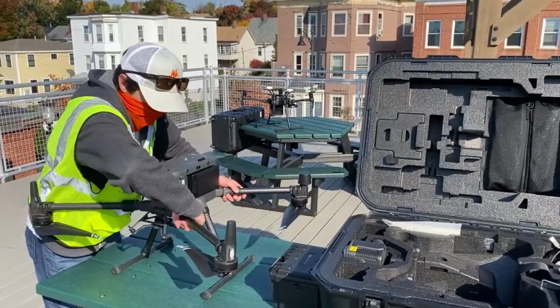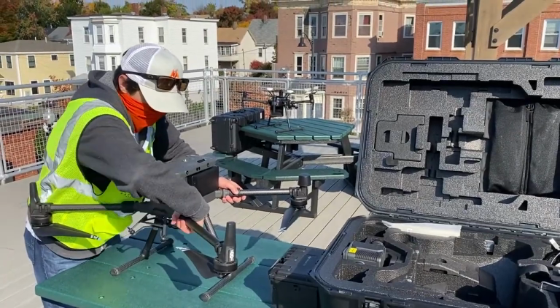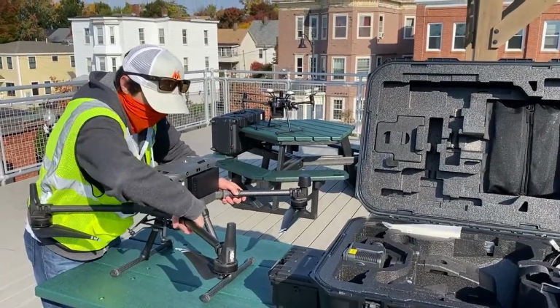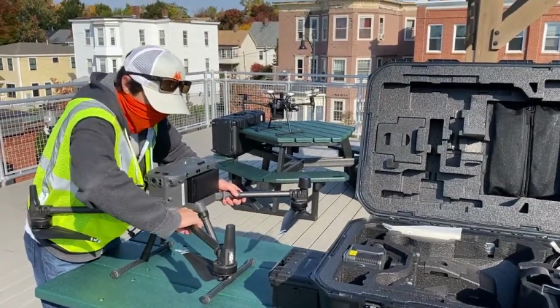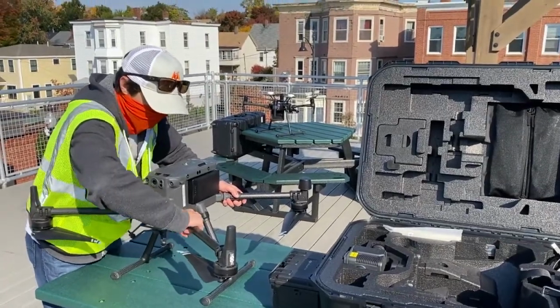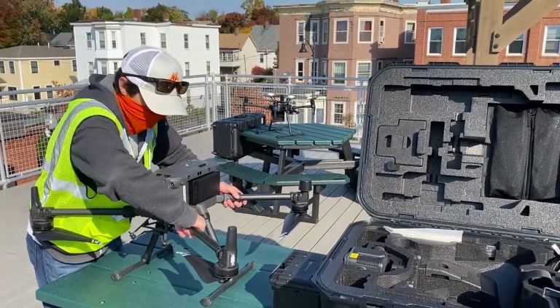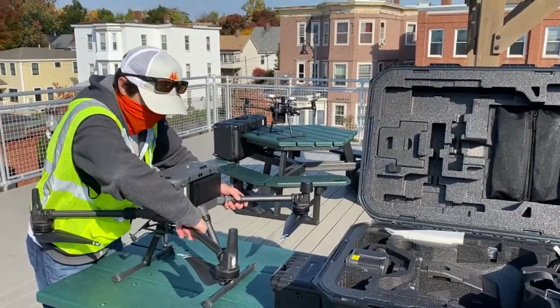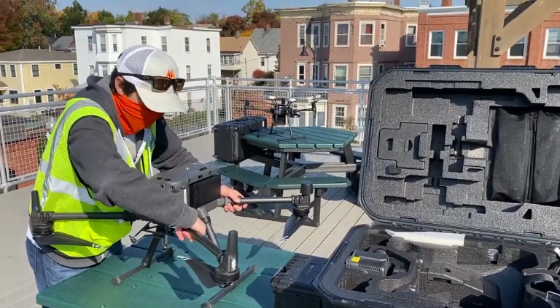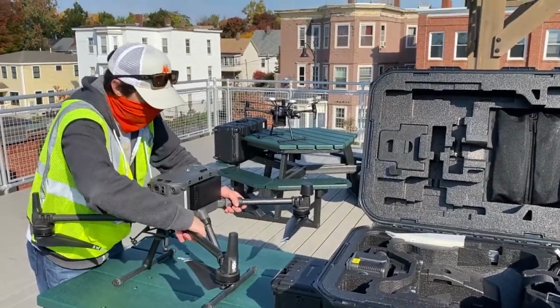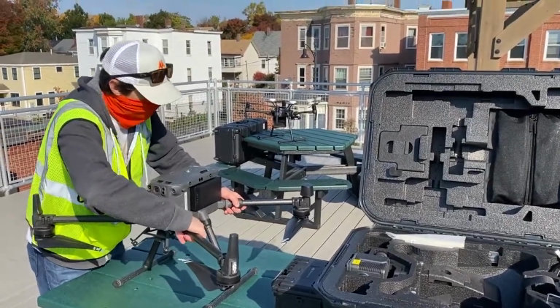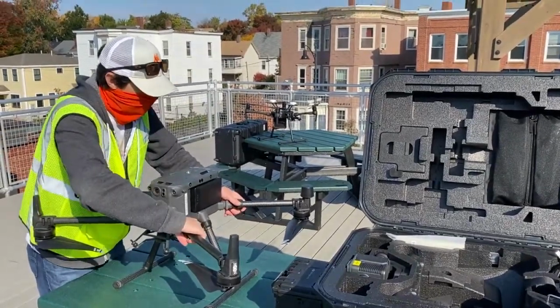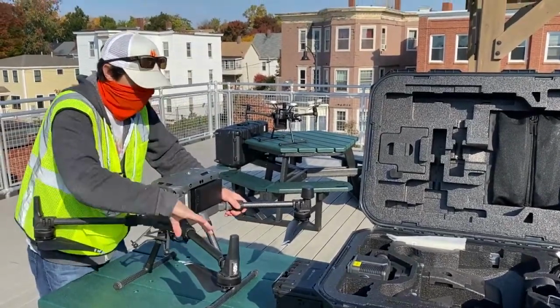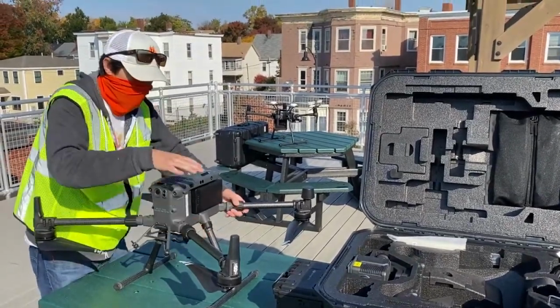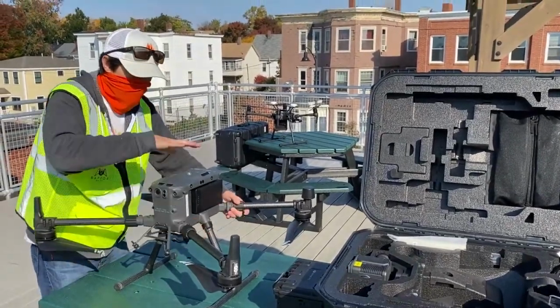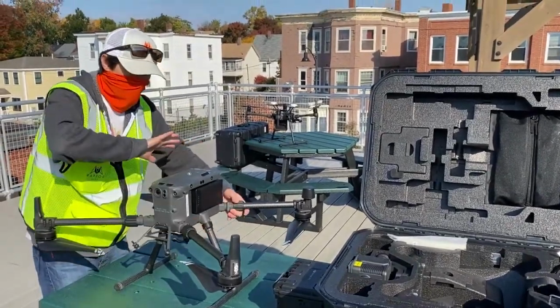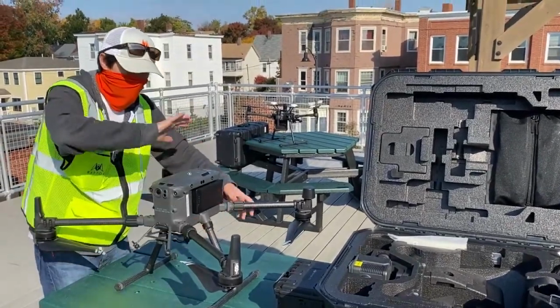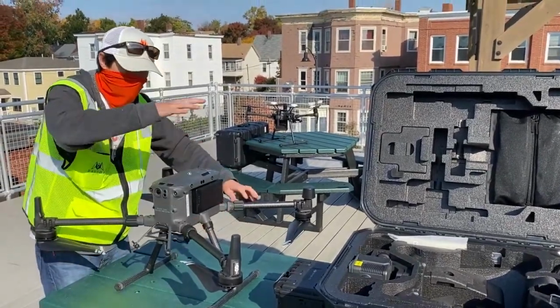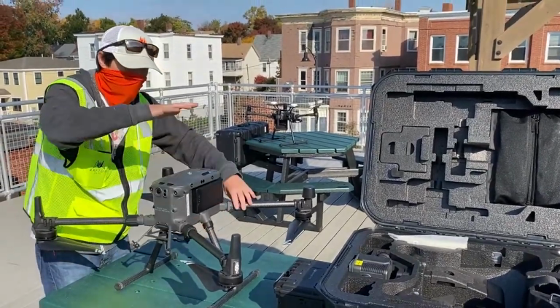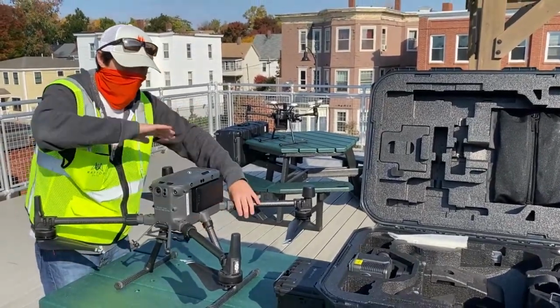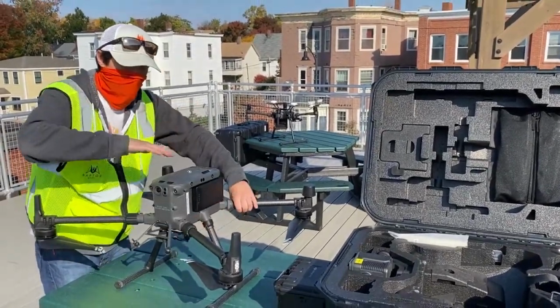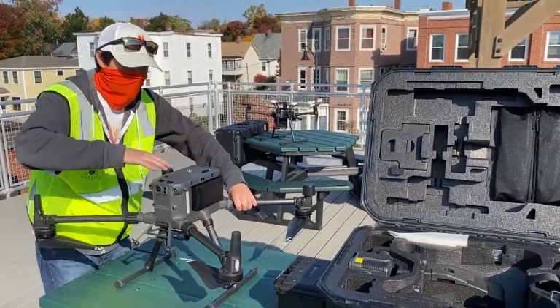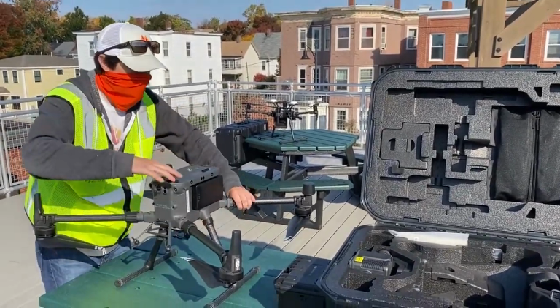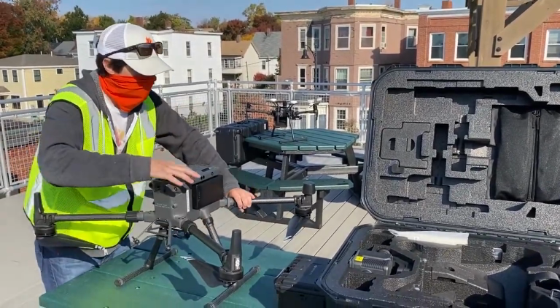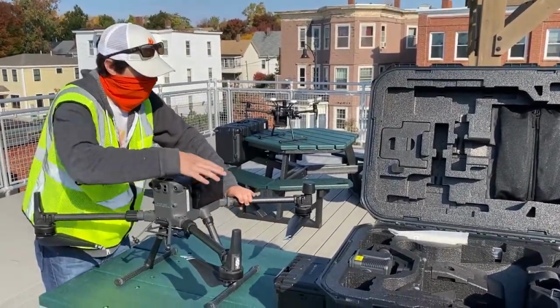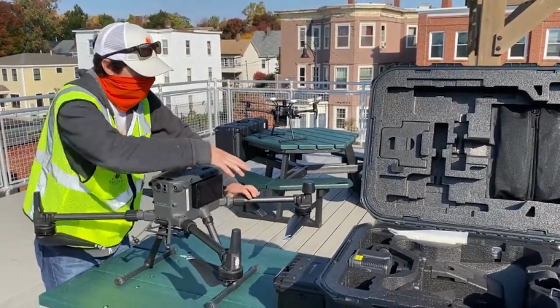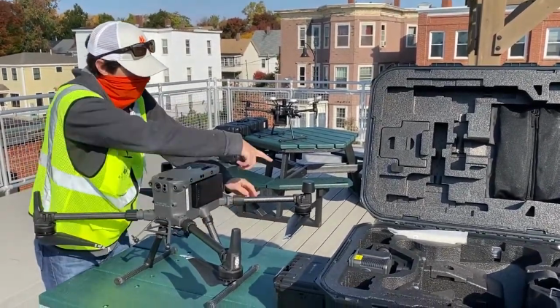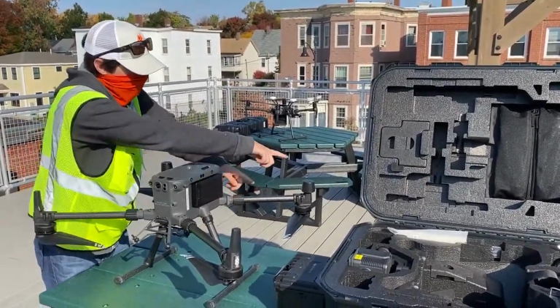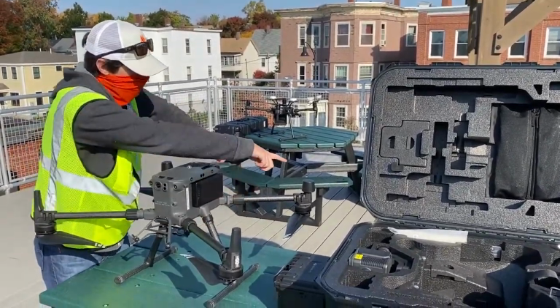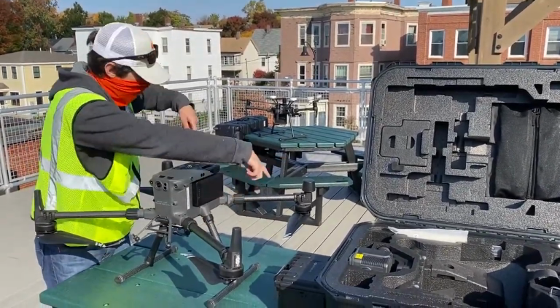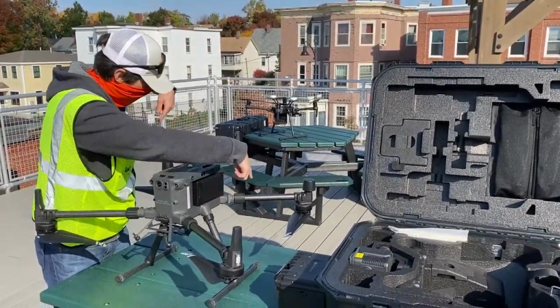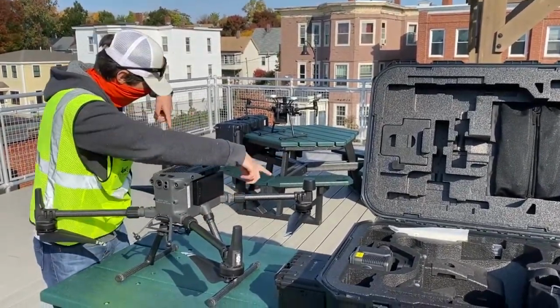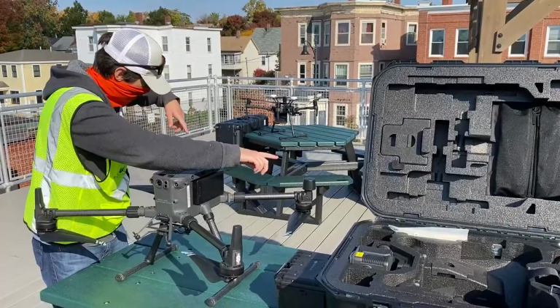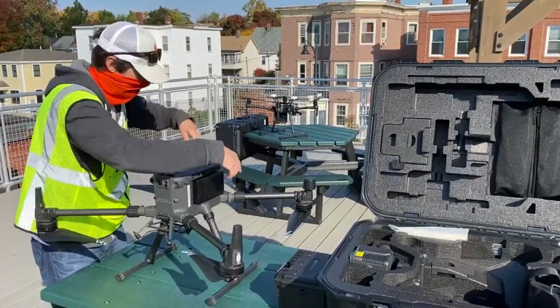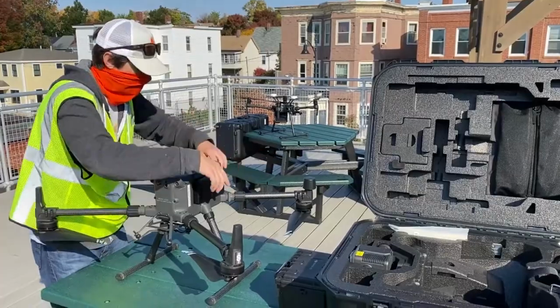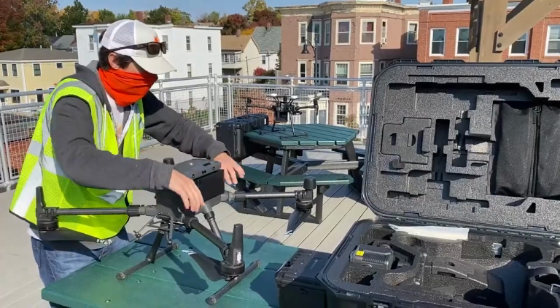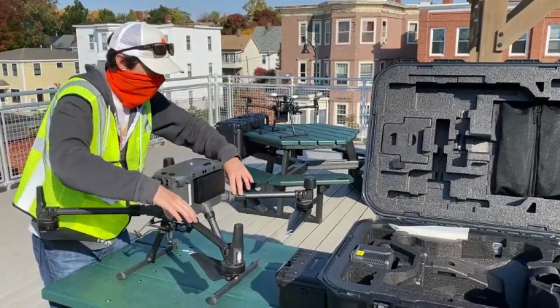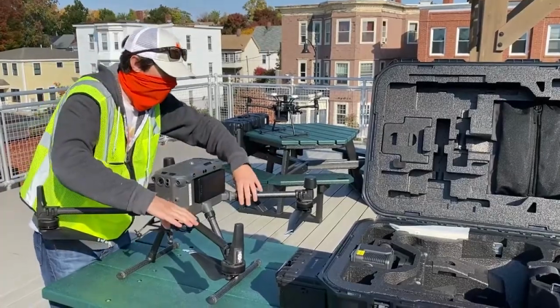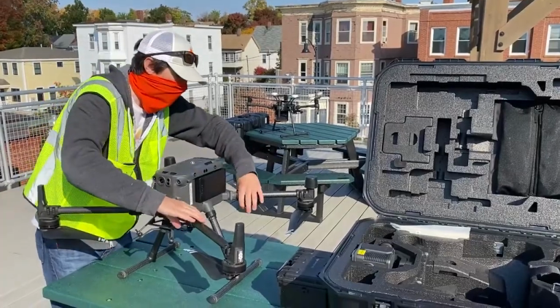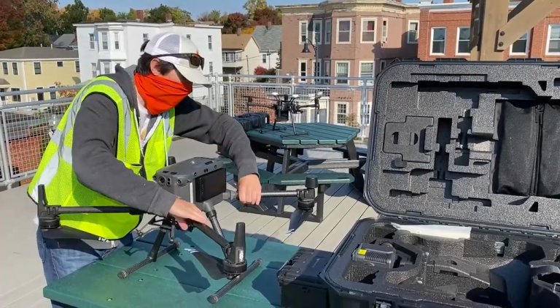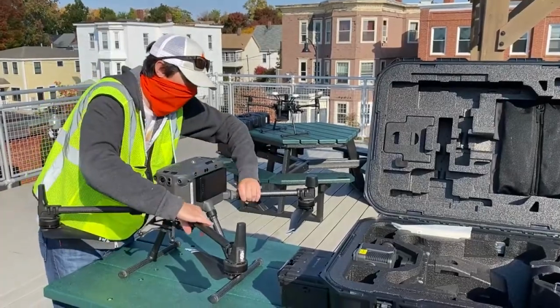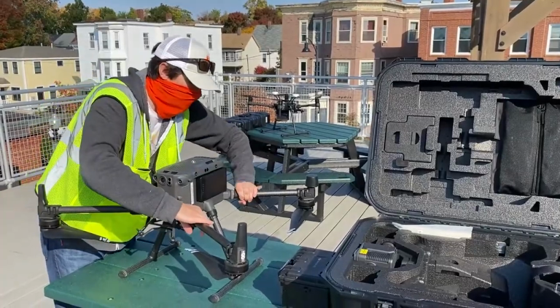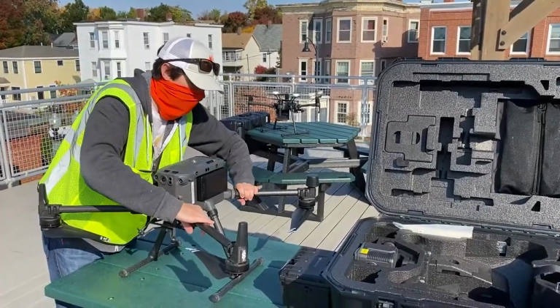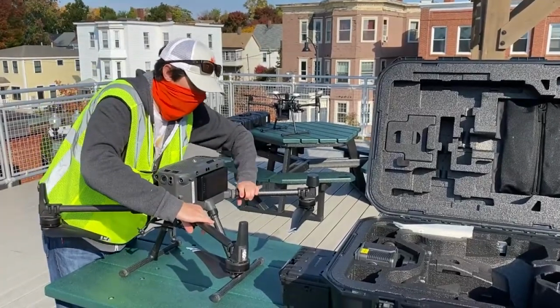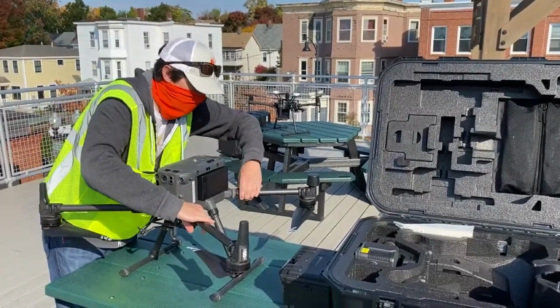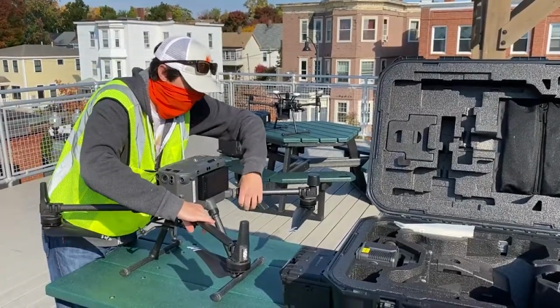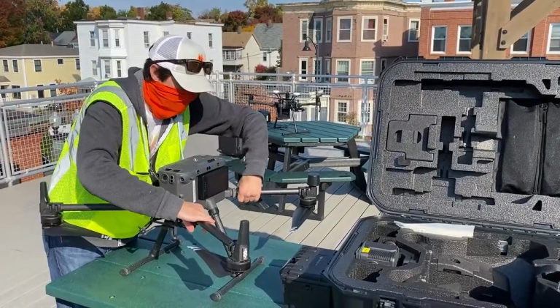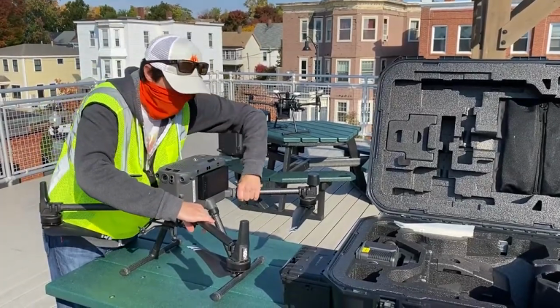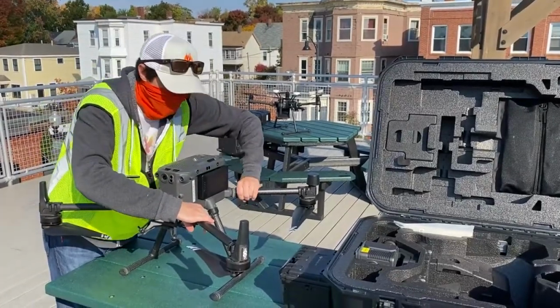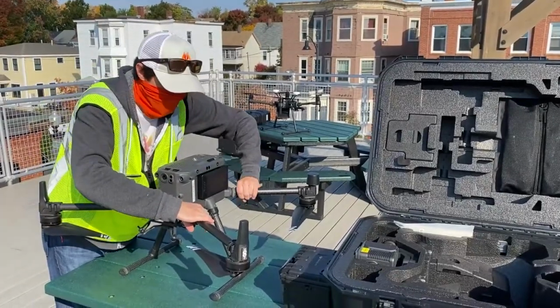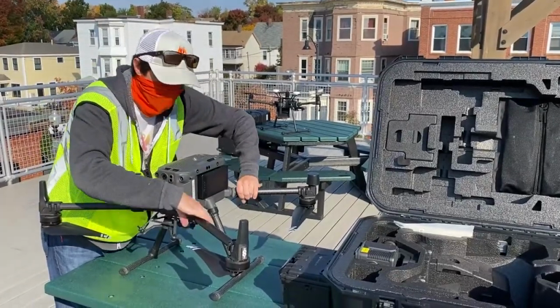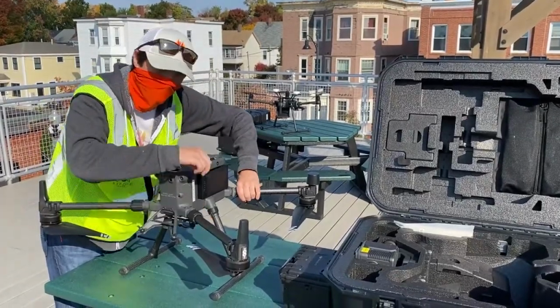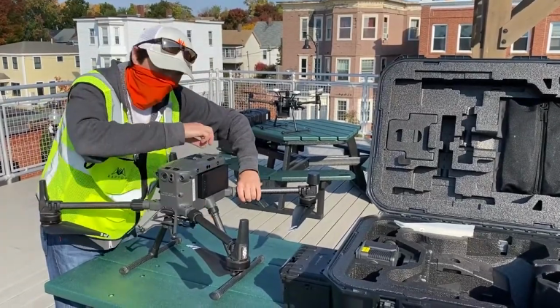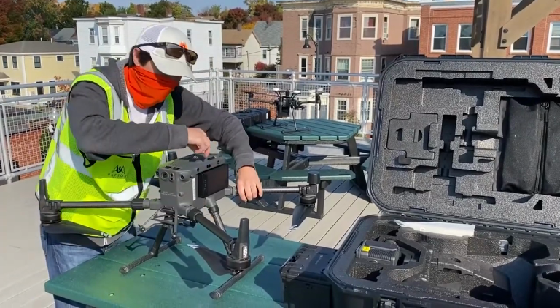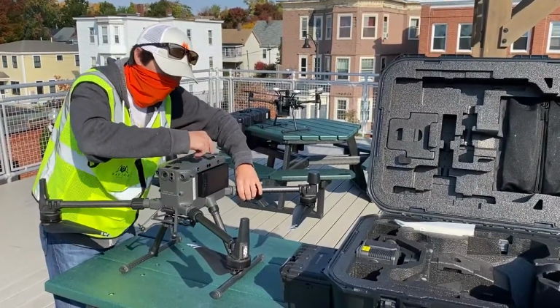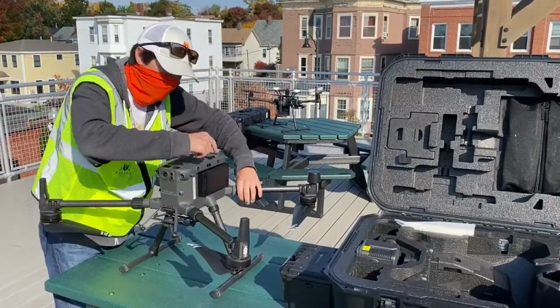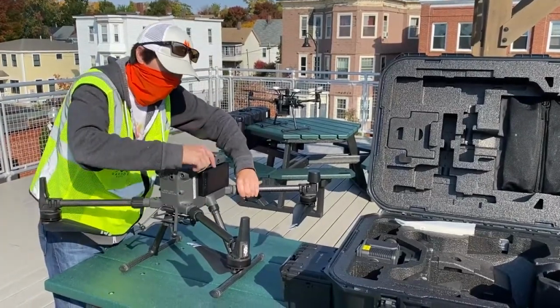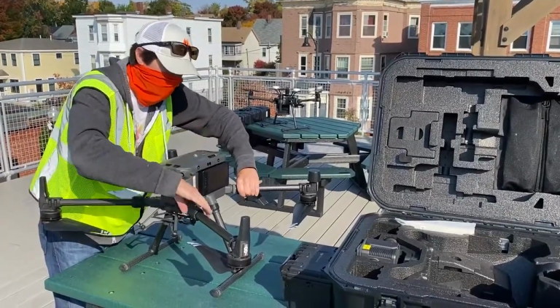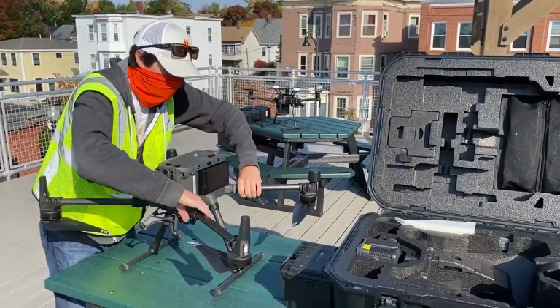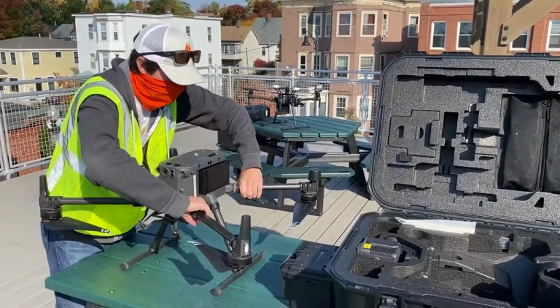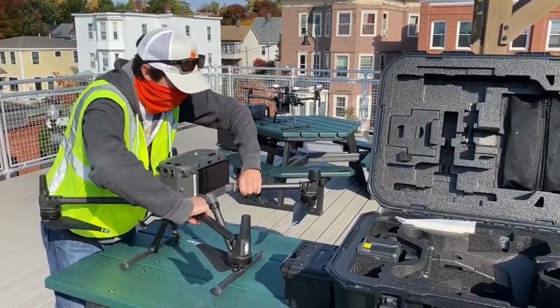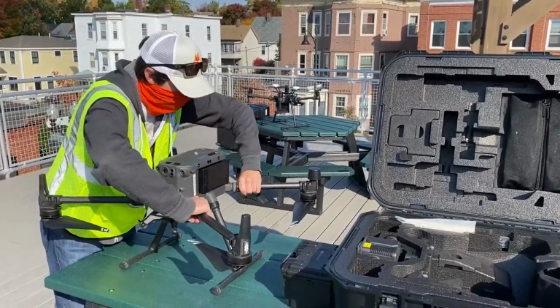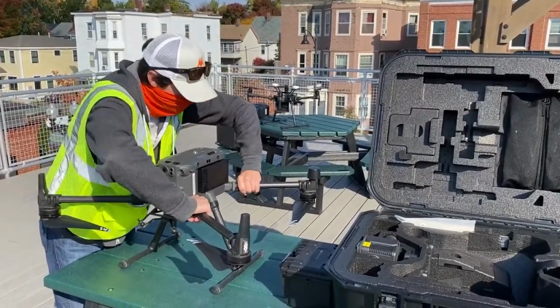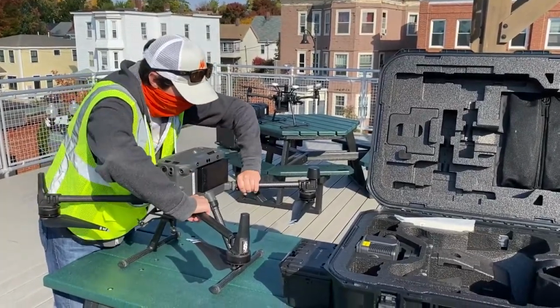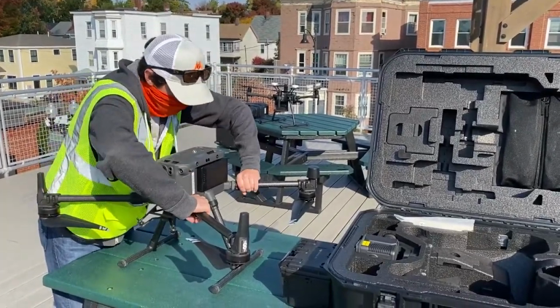There's also no RTK antenna to deal with — the antennas are on the back of the drone. That's nice because before you had to screw those in manually.